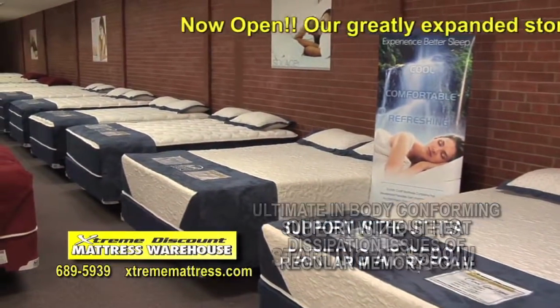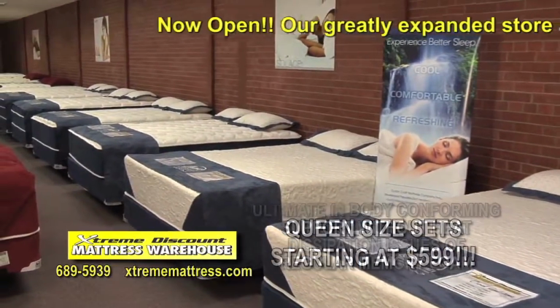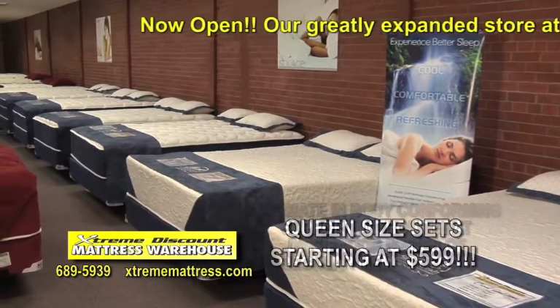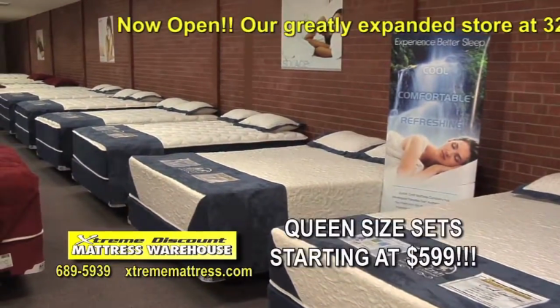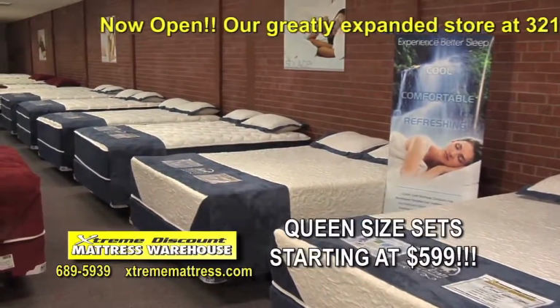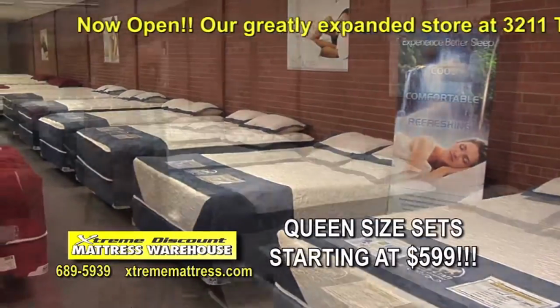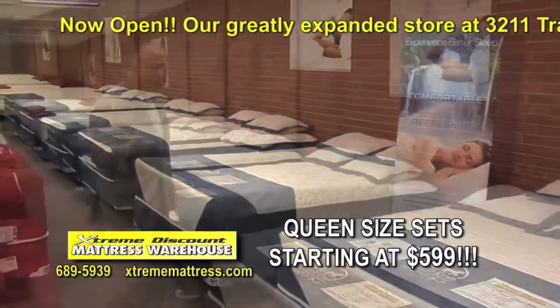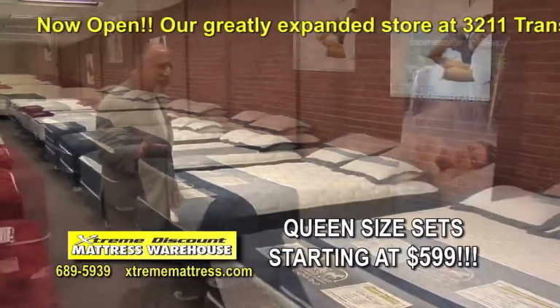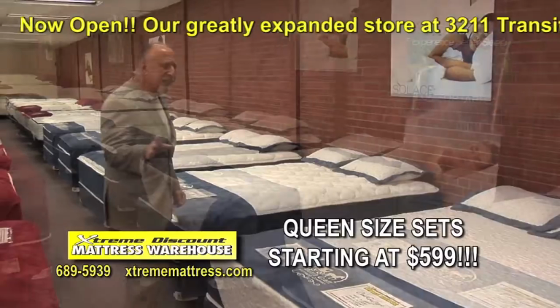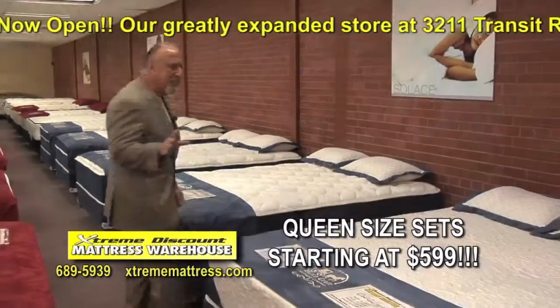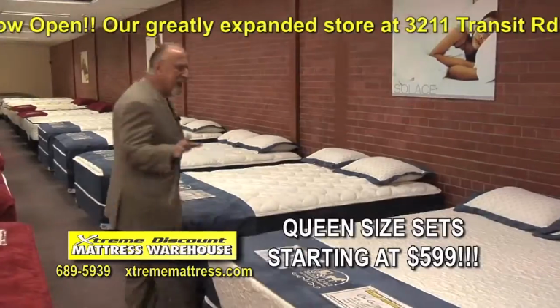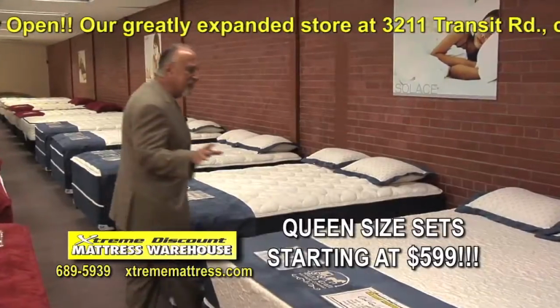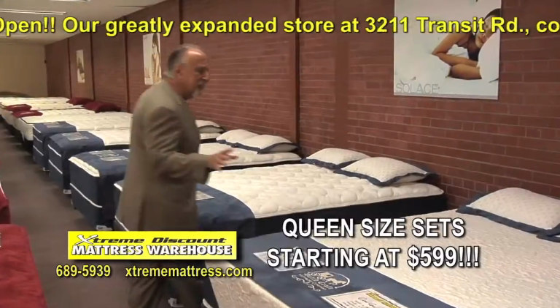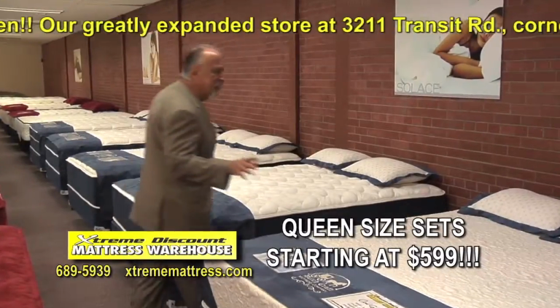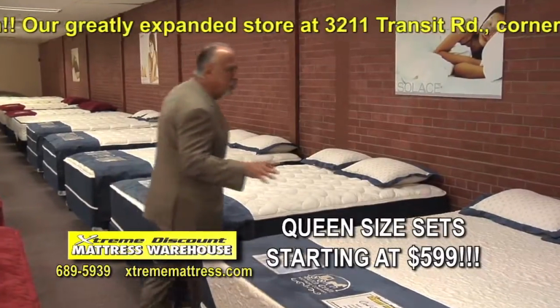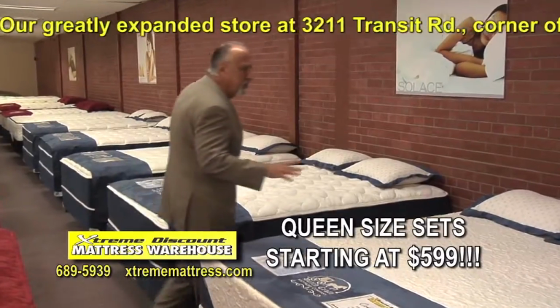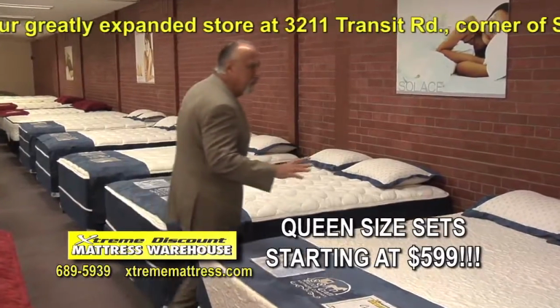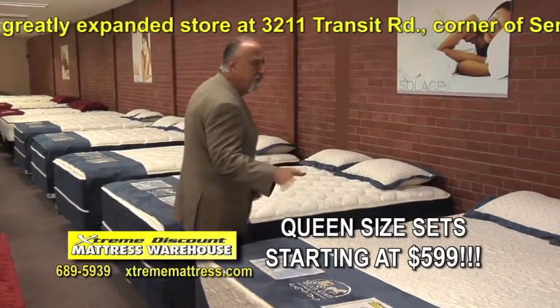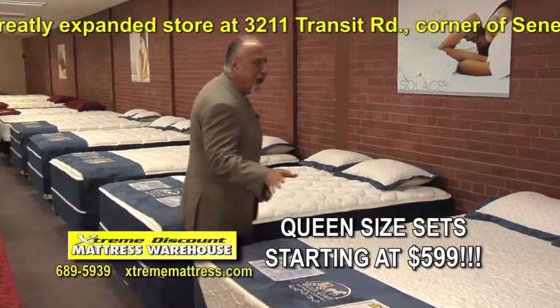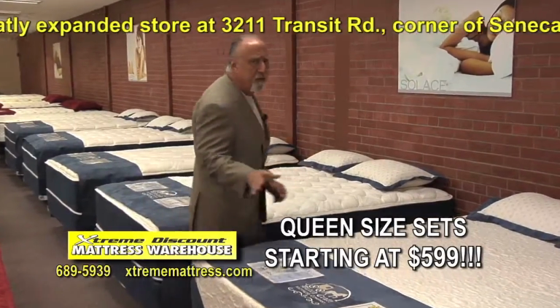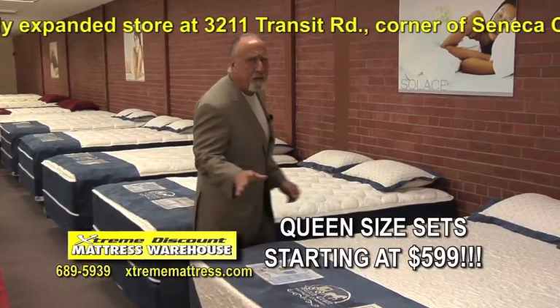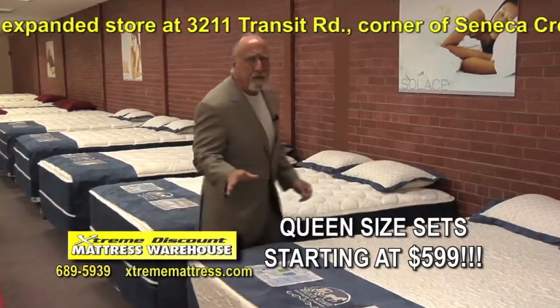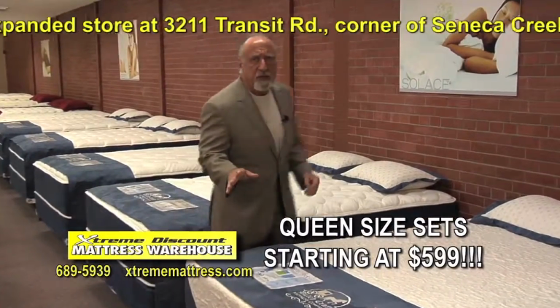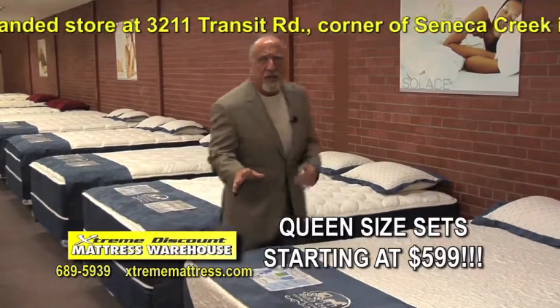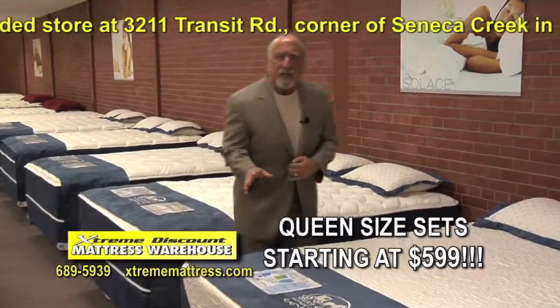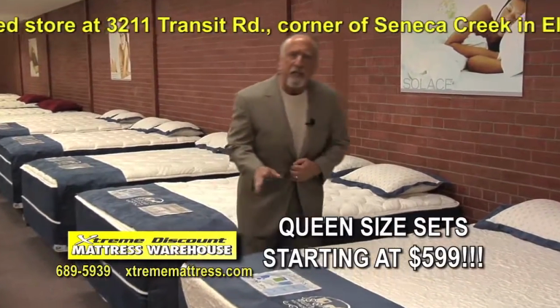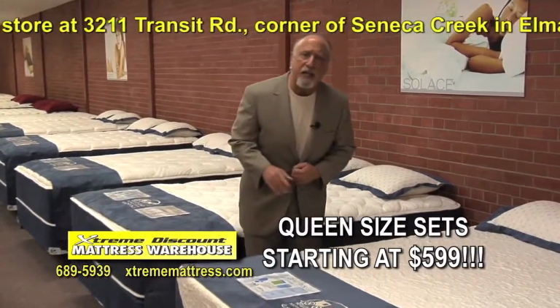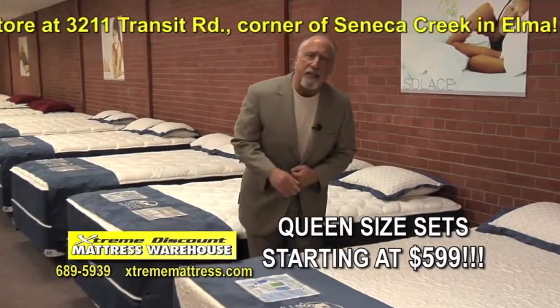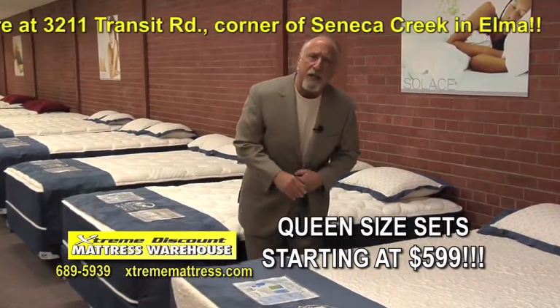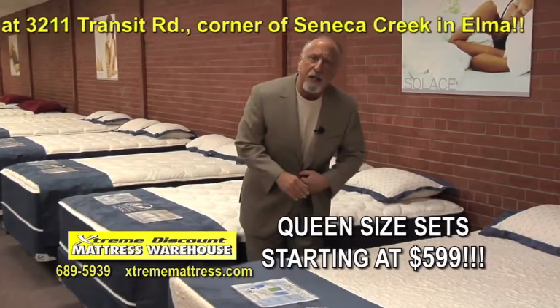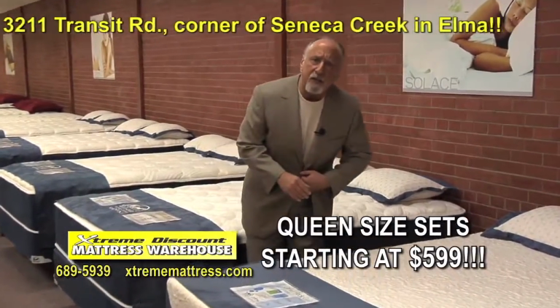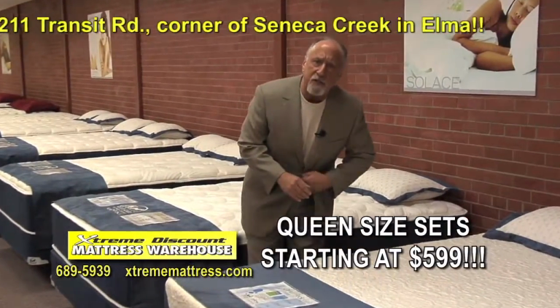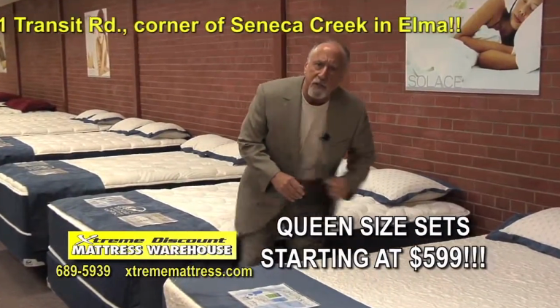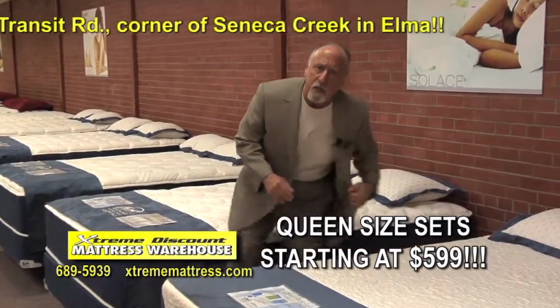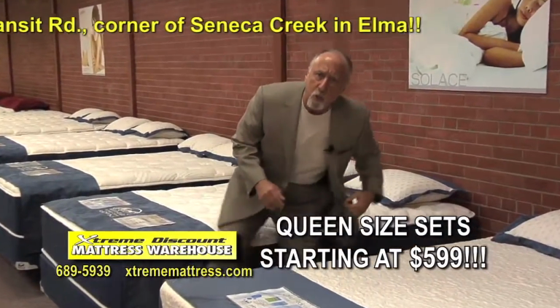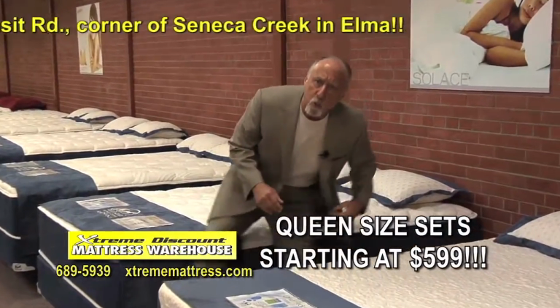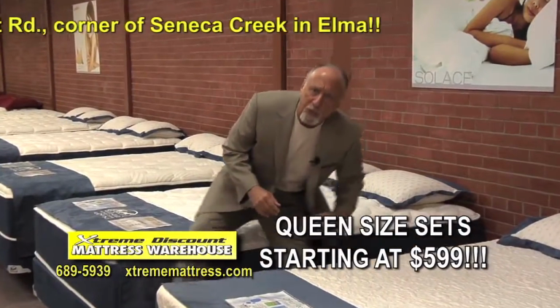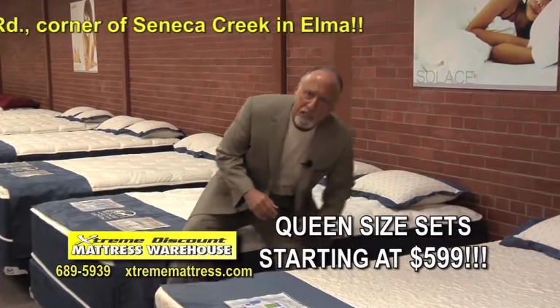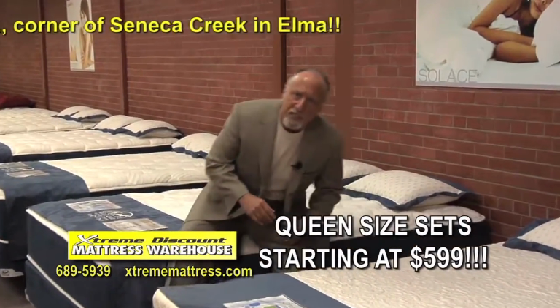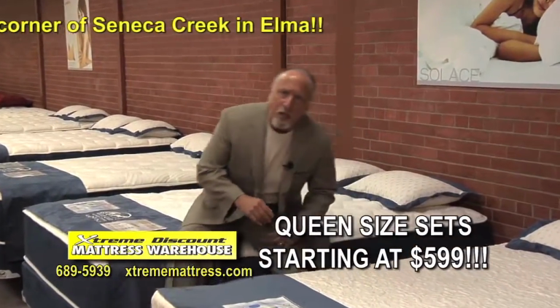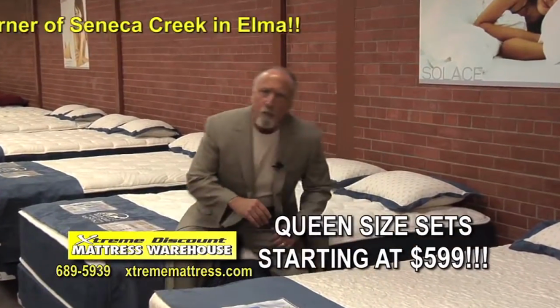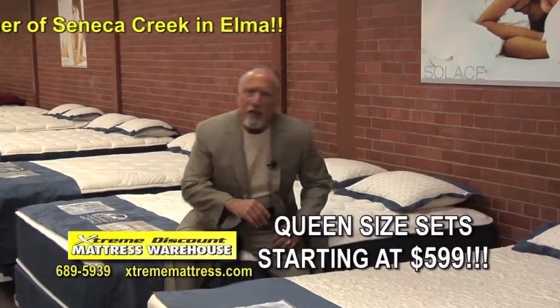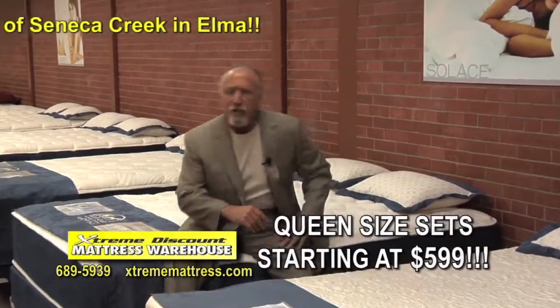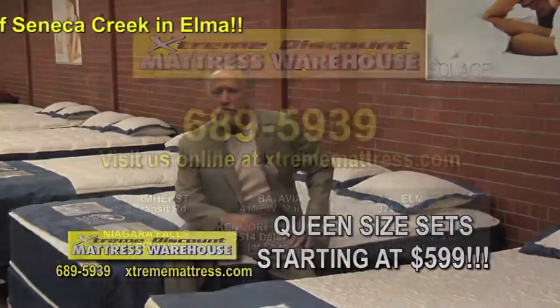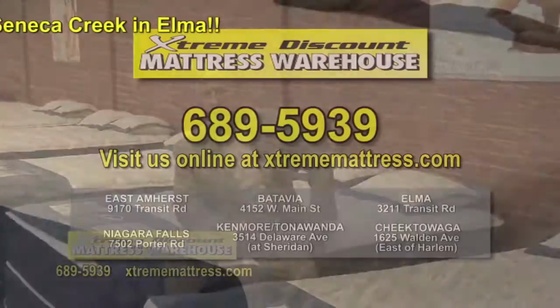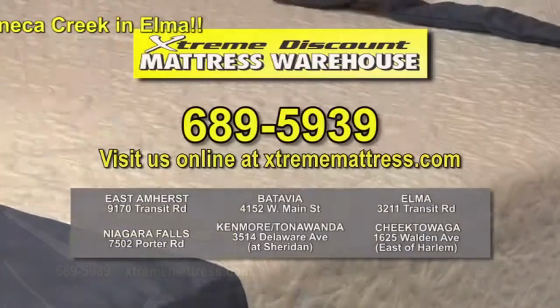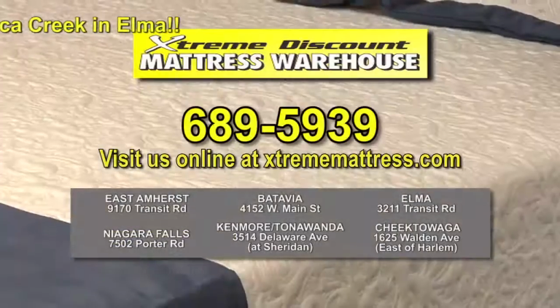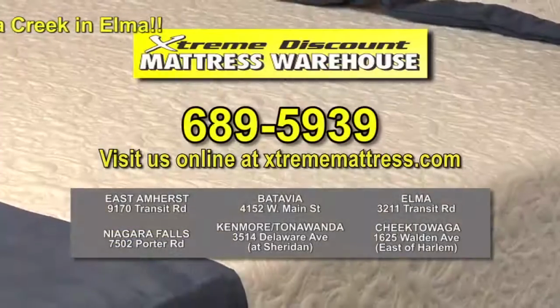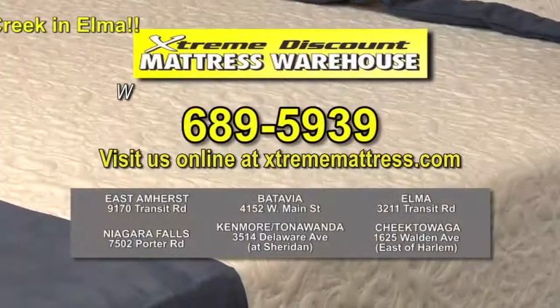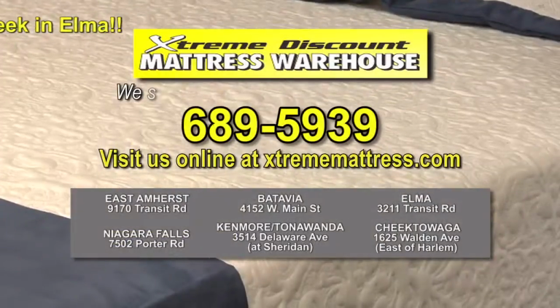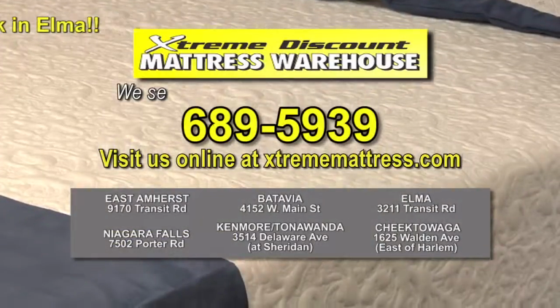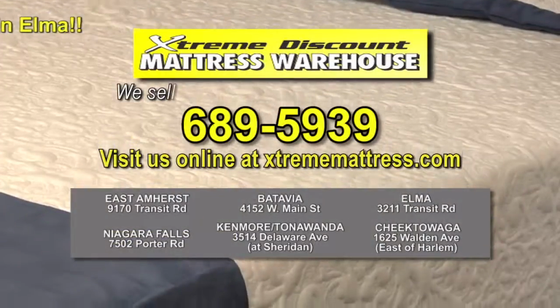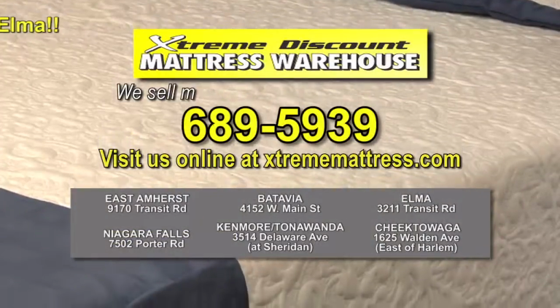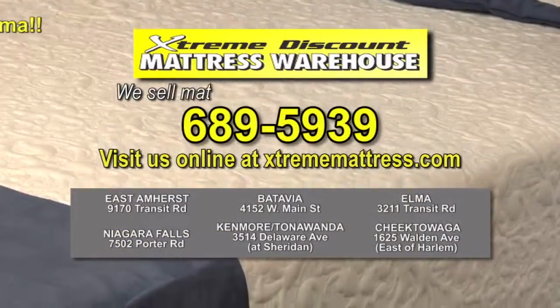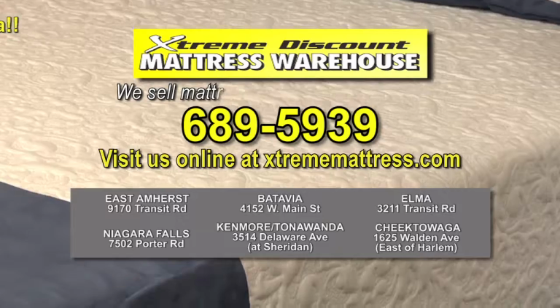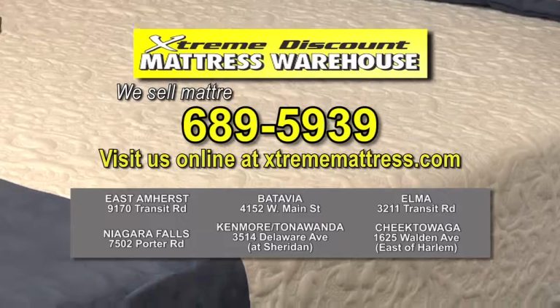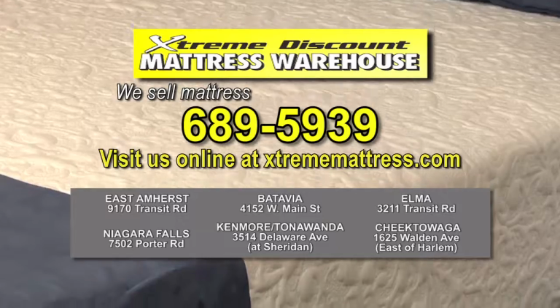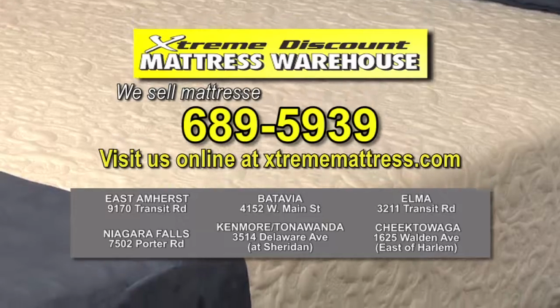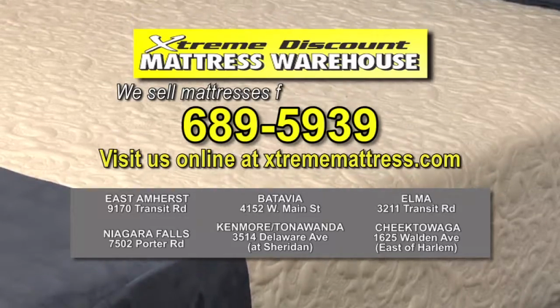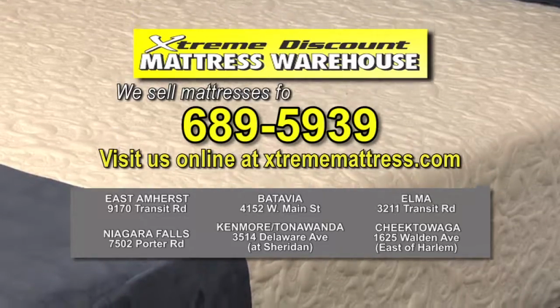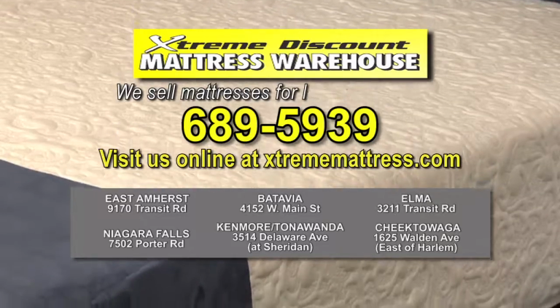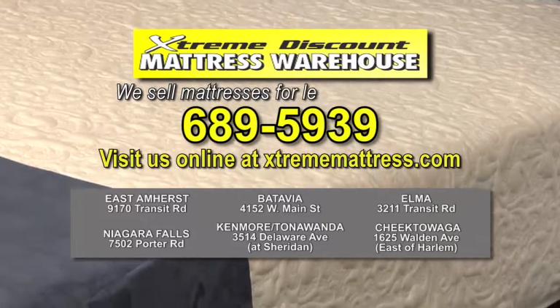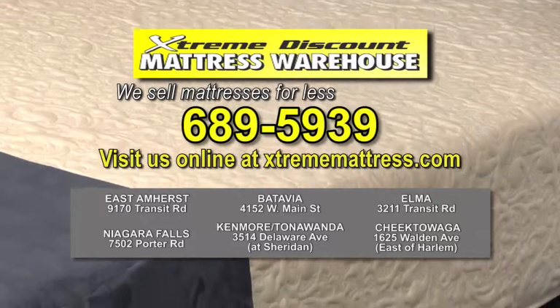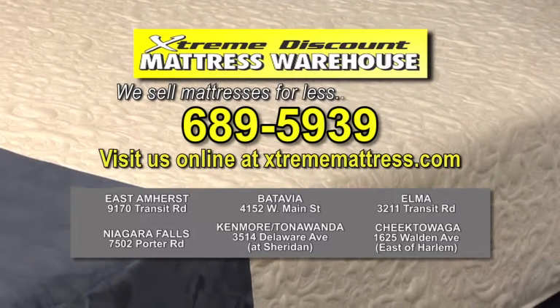With queen size sets starting at $599, we sell mattresses for less — a lot less.